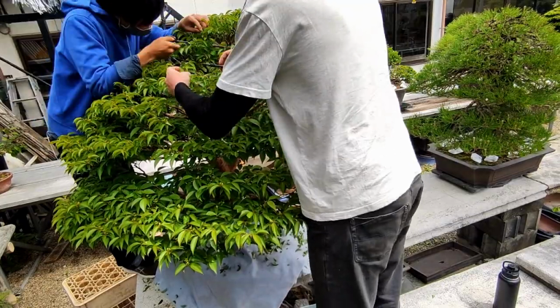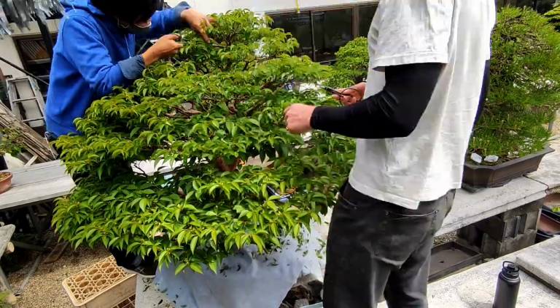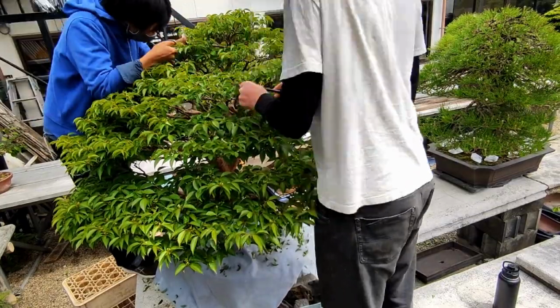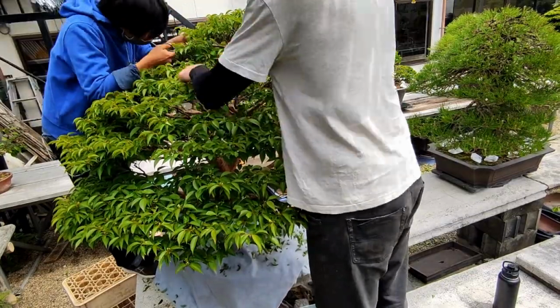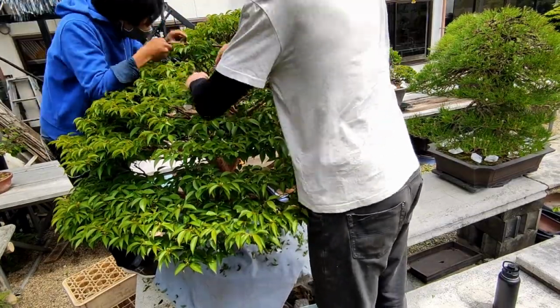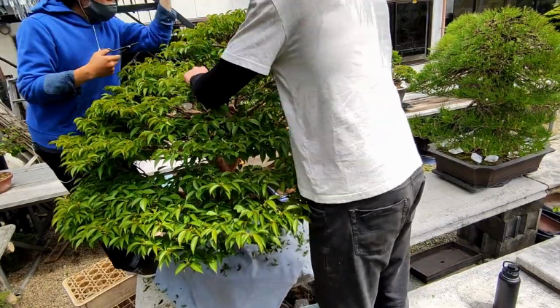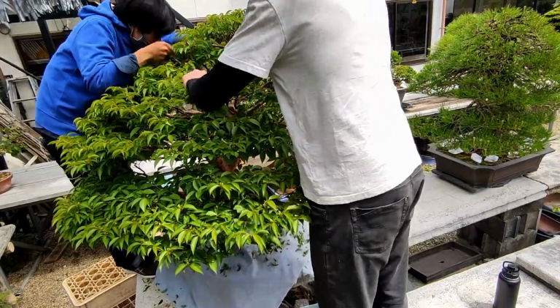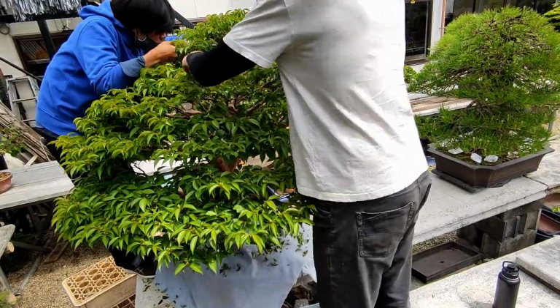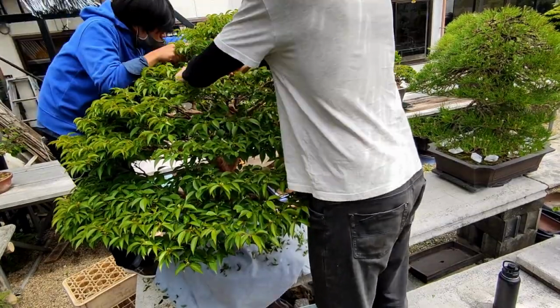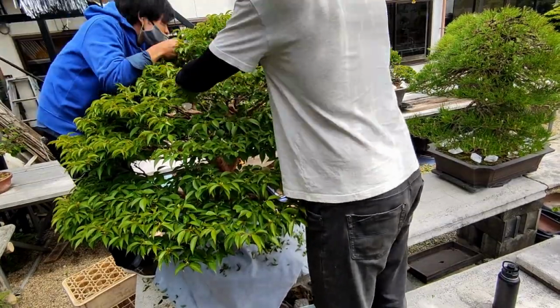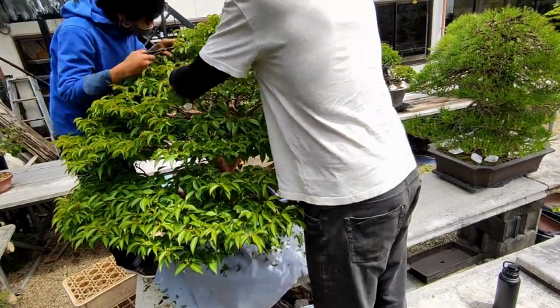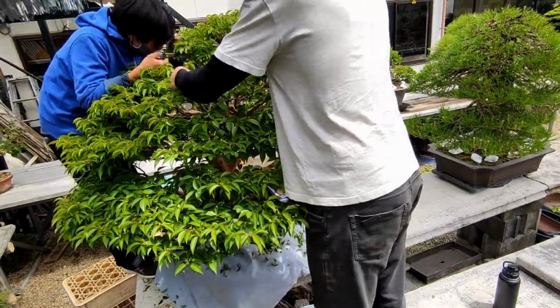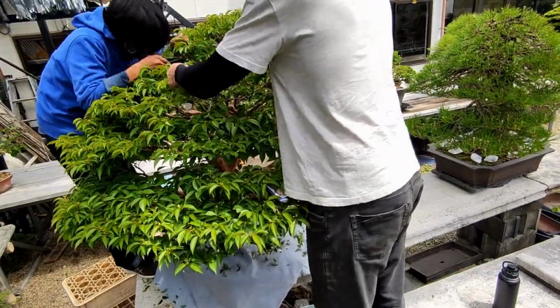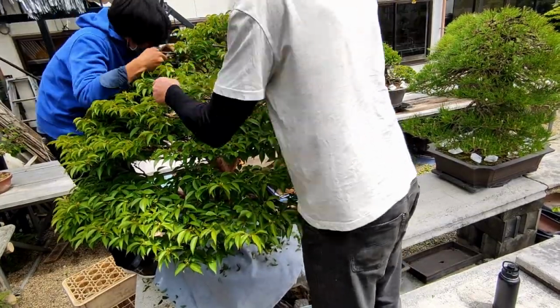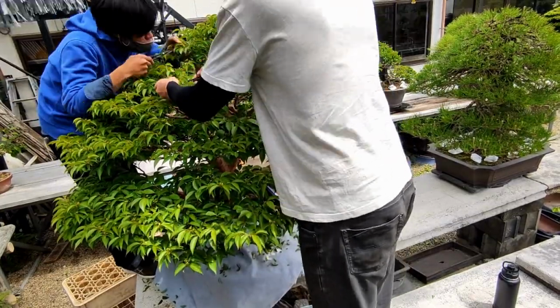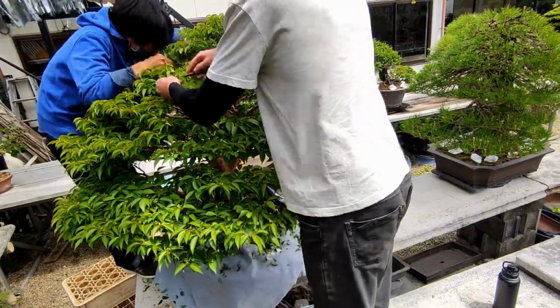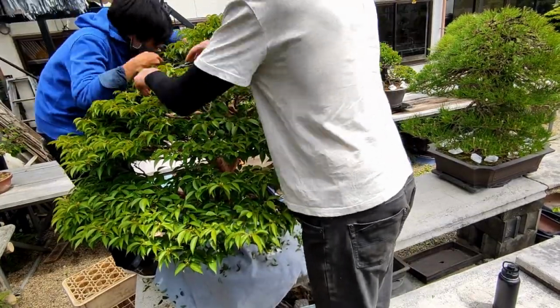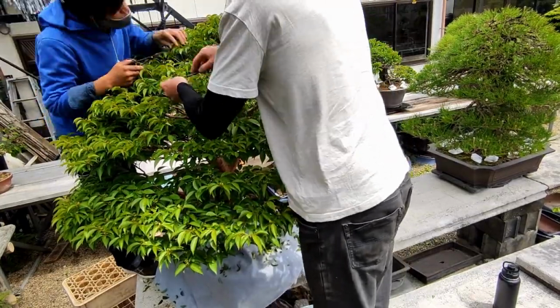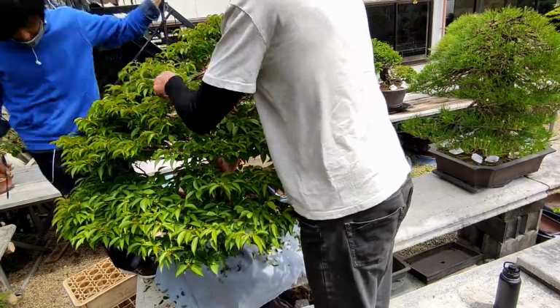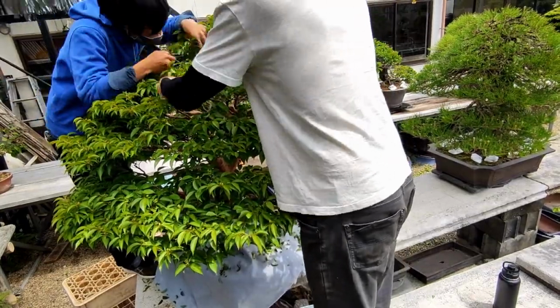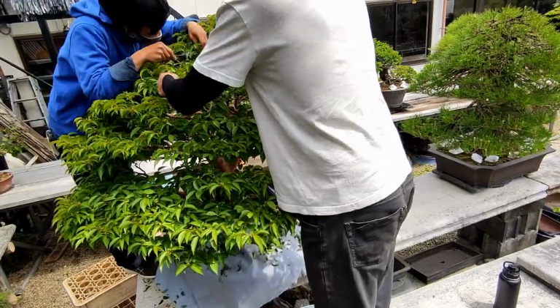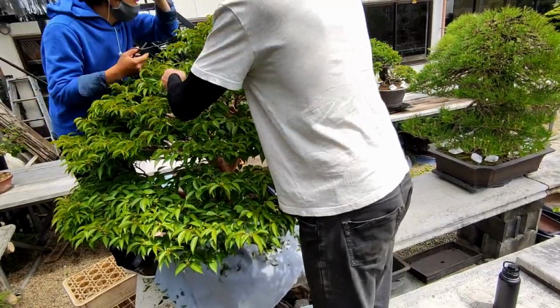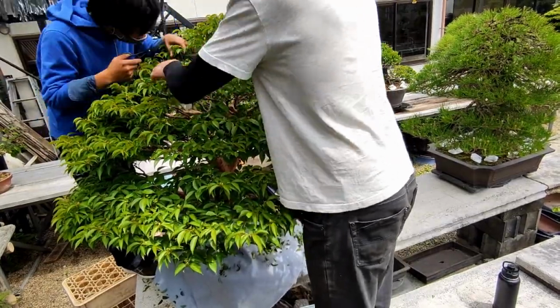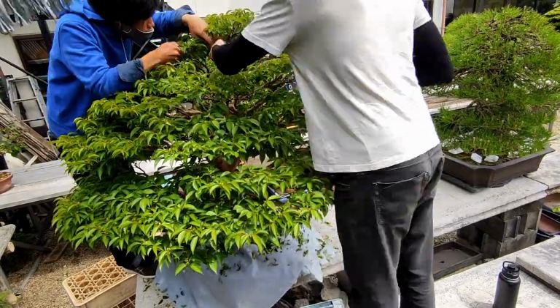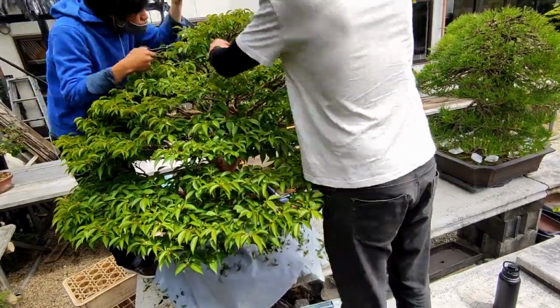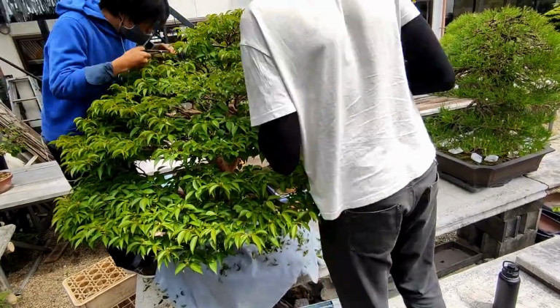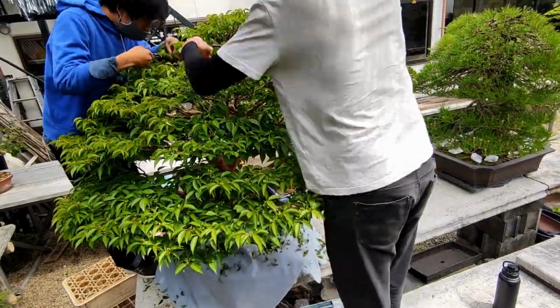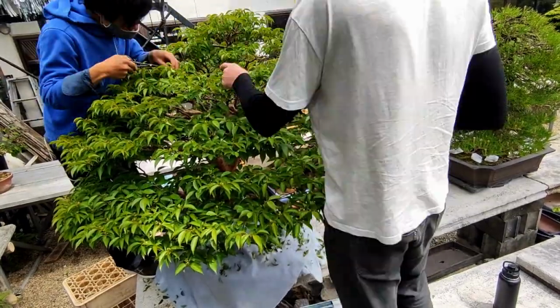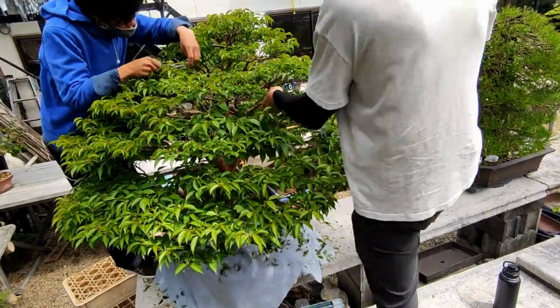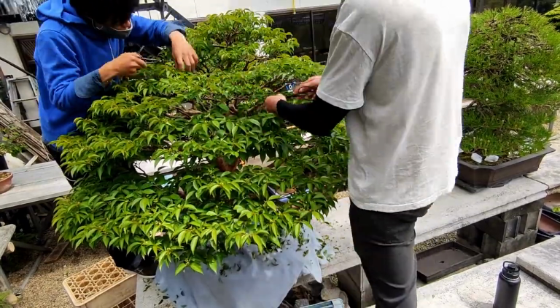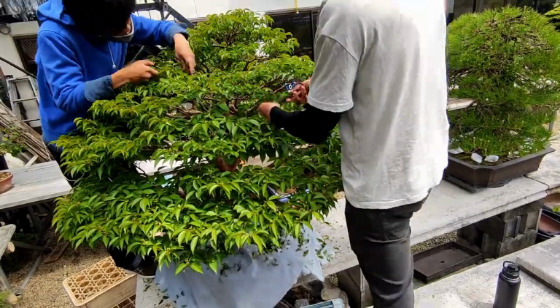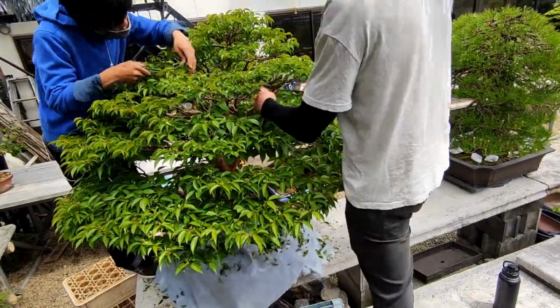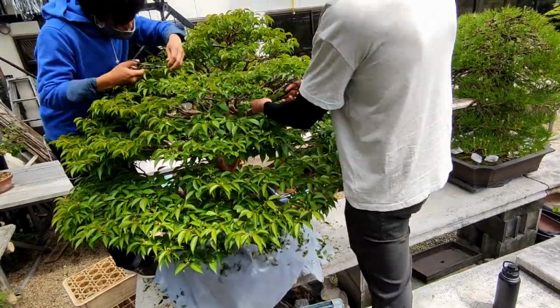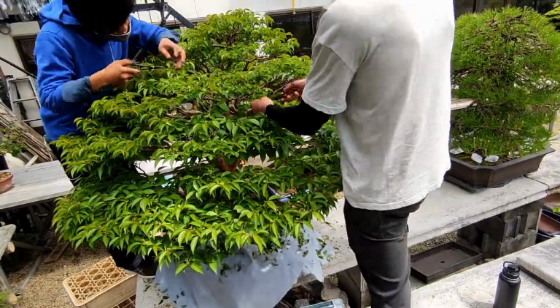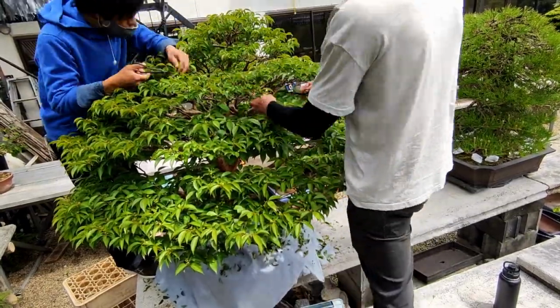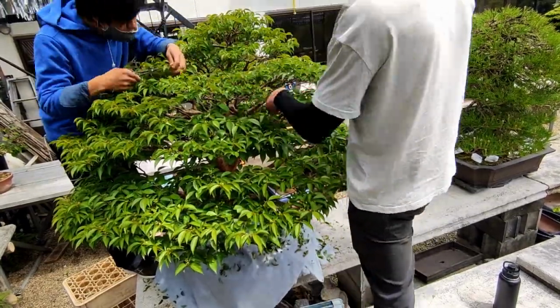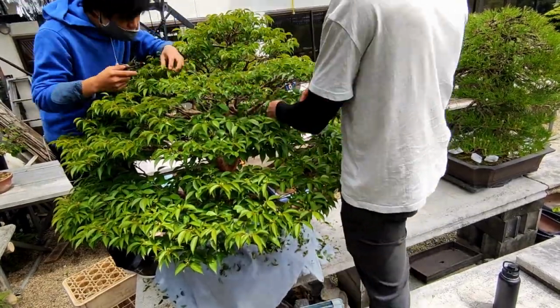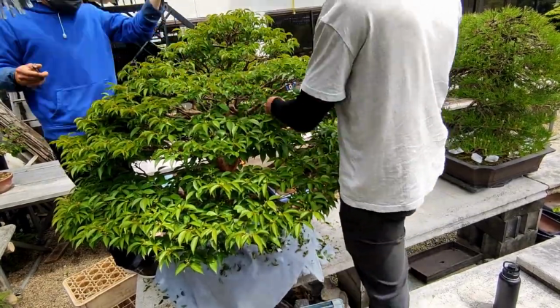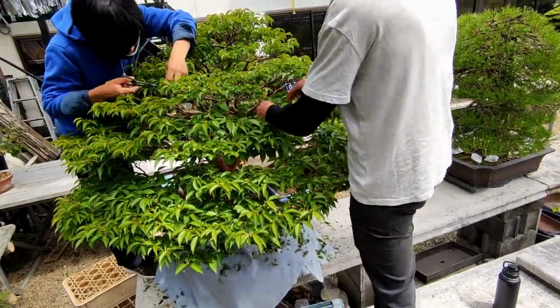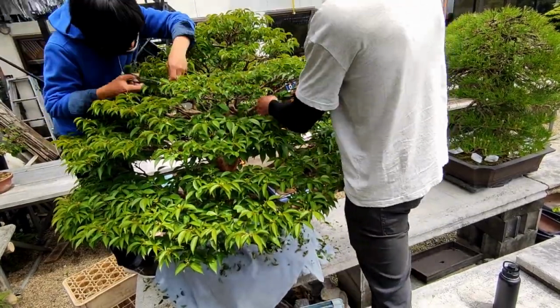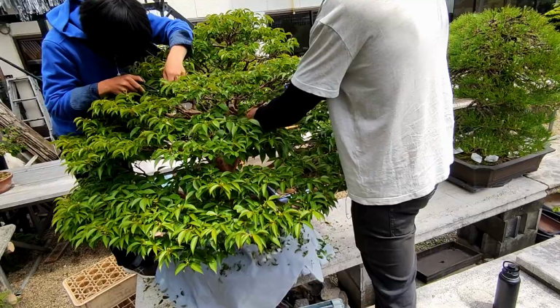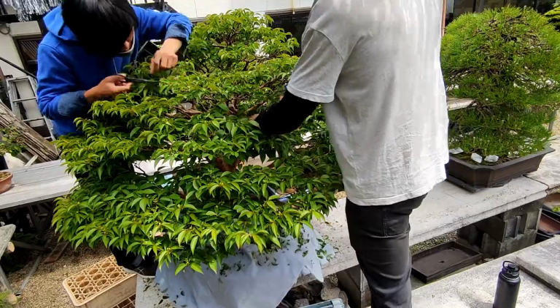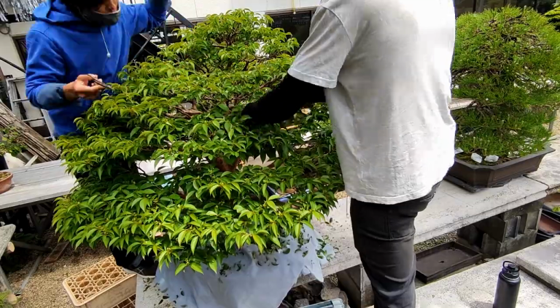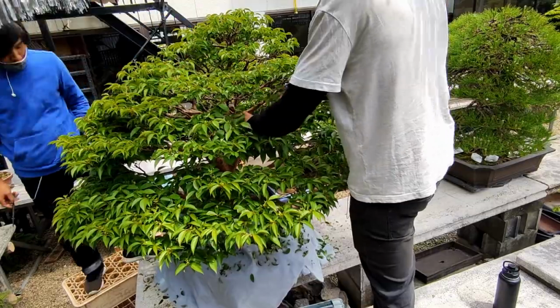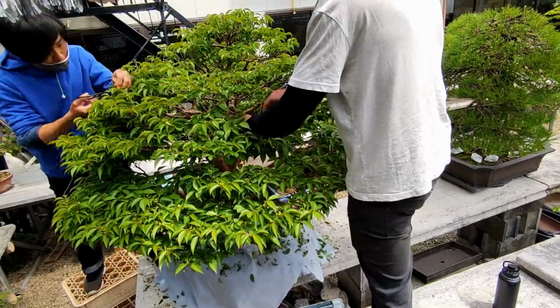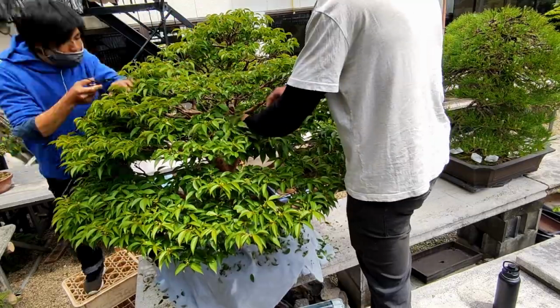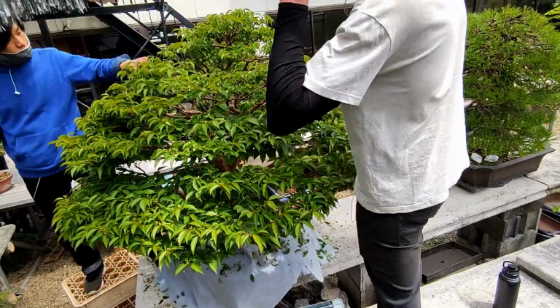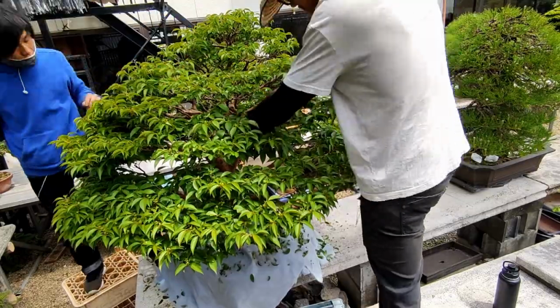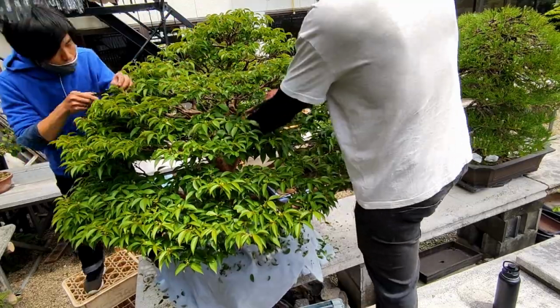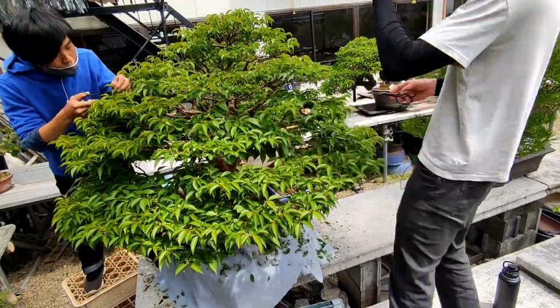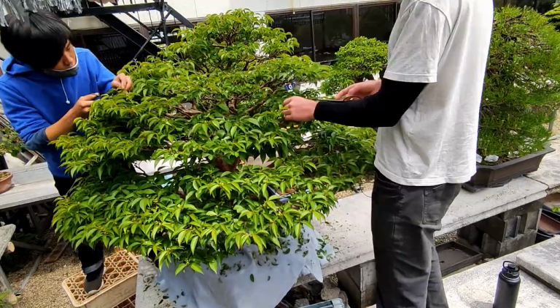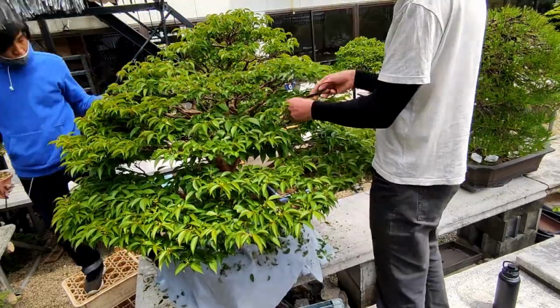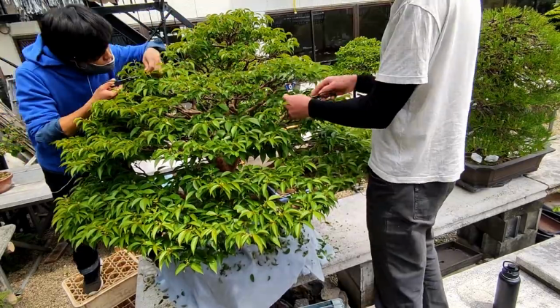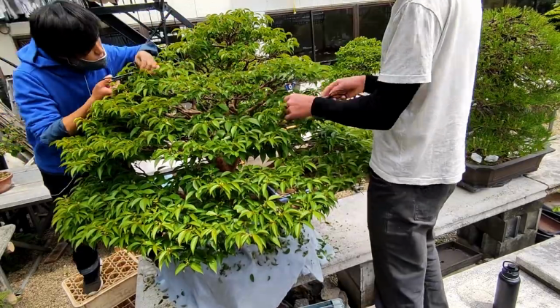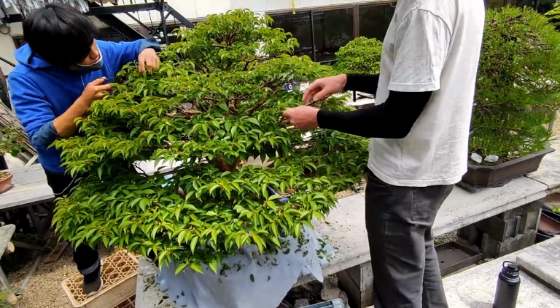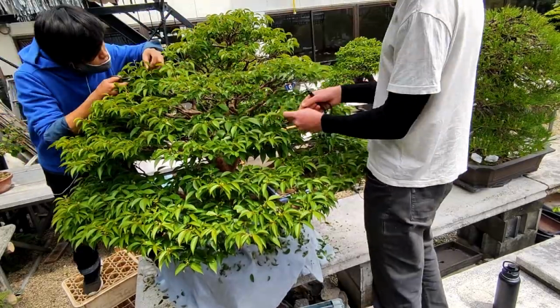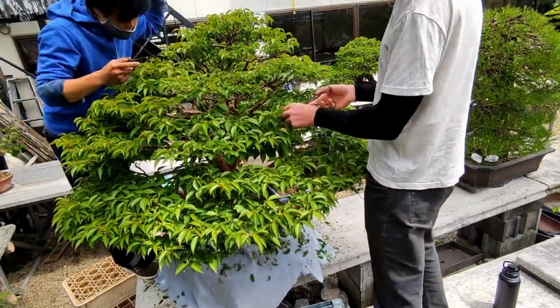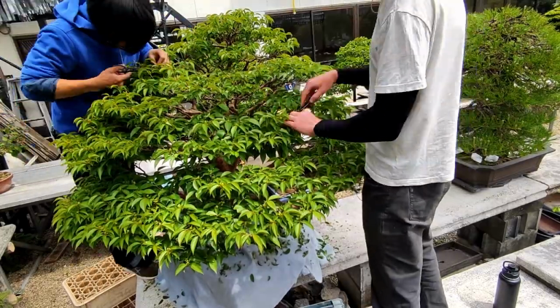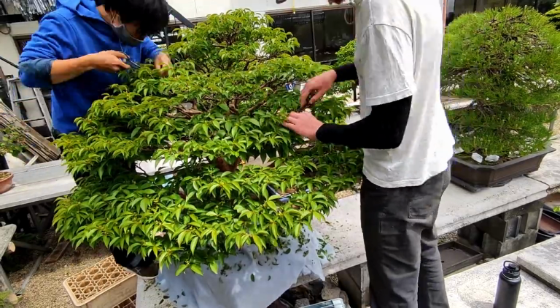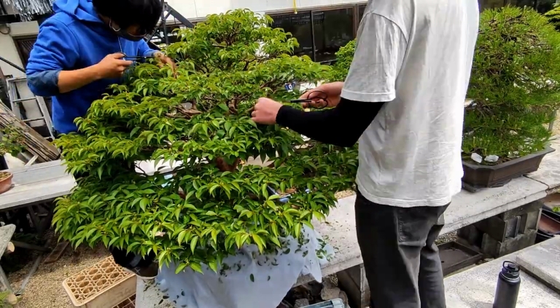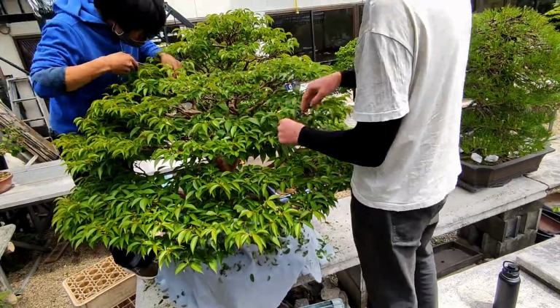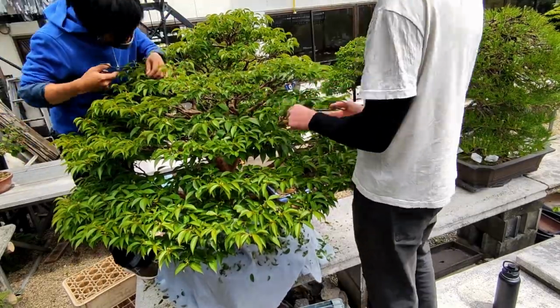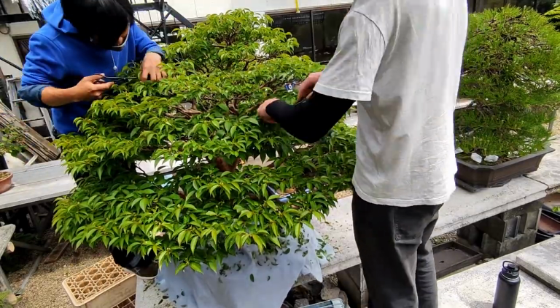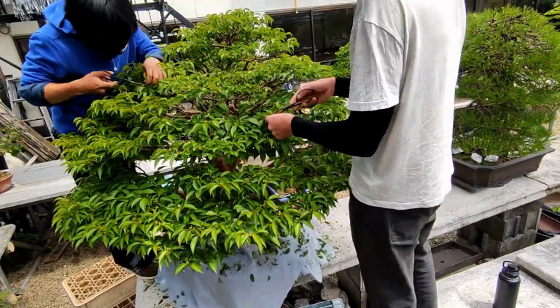By cutting the shoots, we should also be sending energy back towards the interior of the tree, which should promote some back budding.